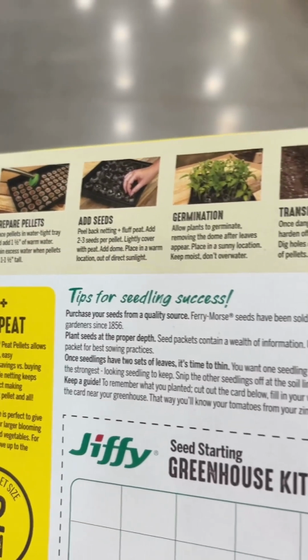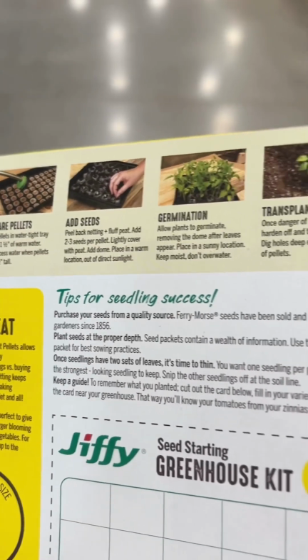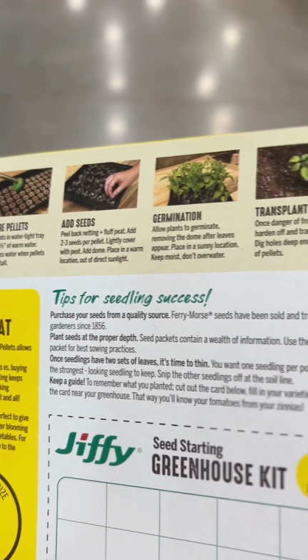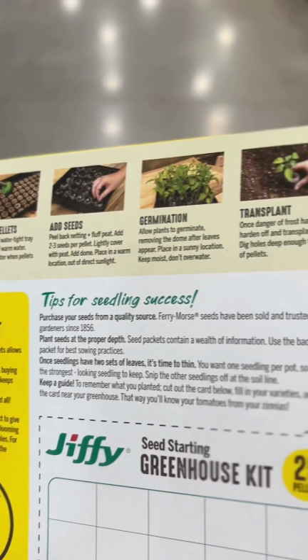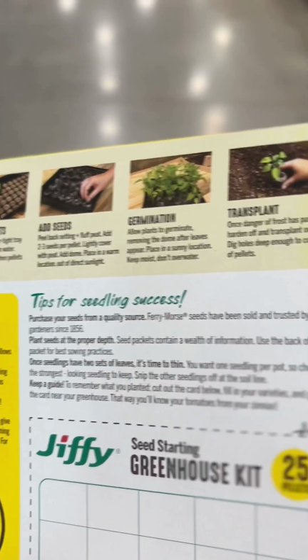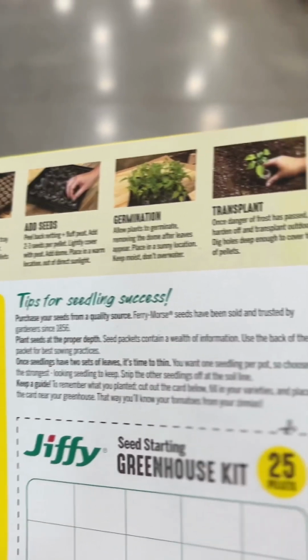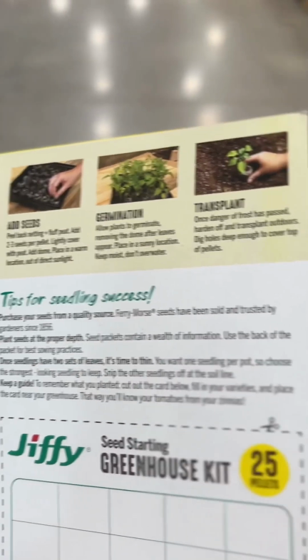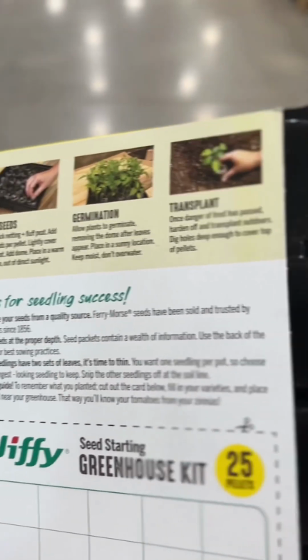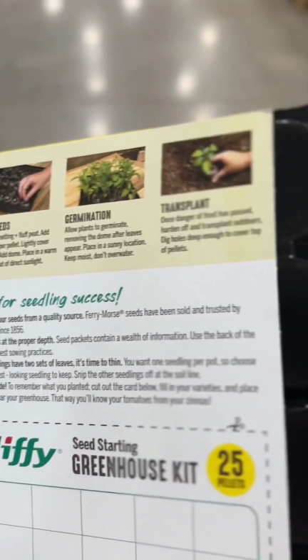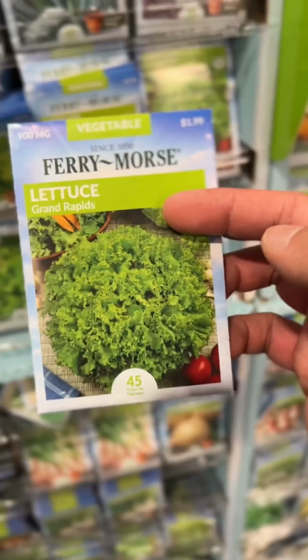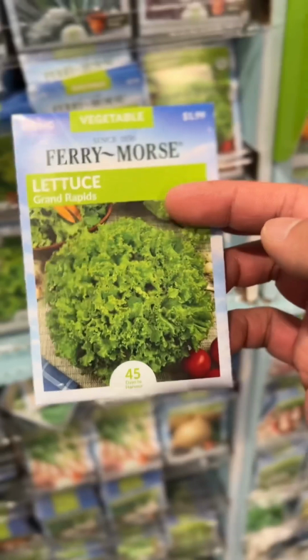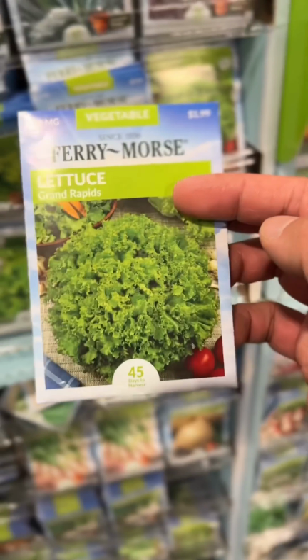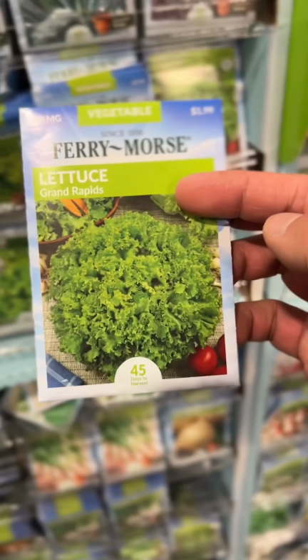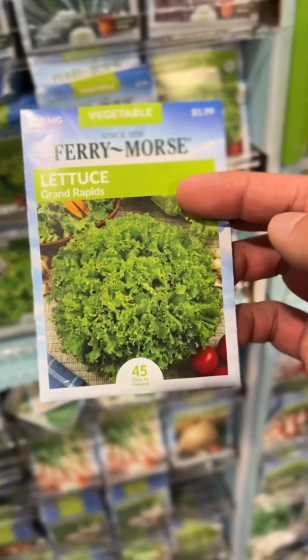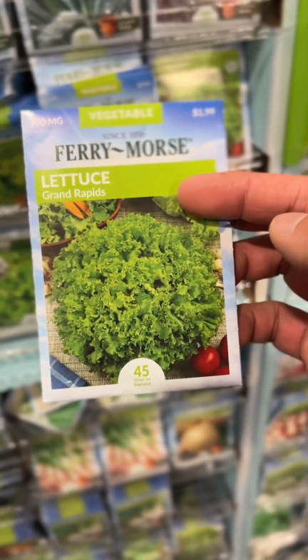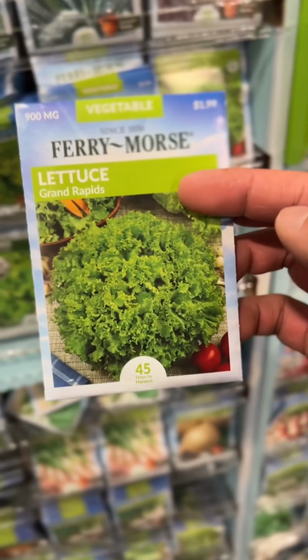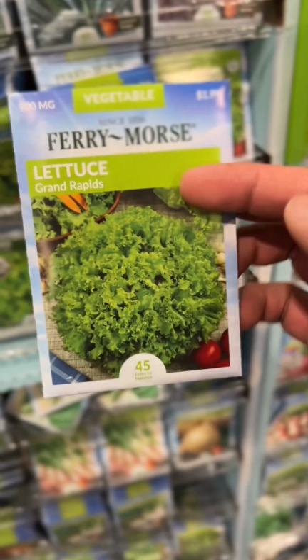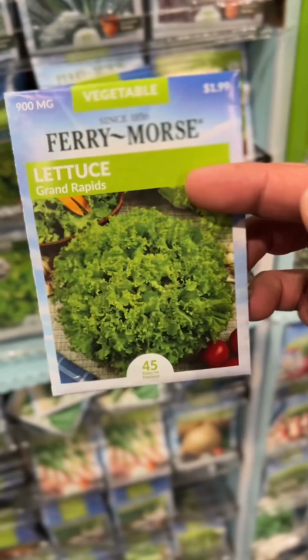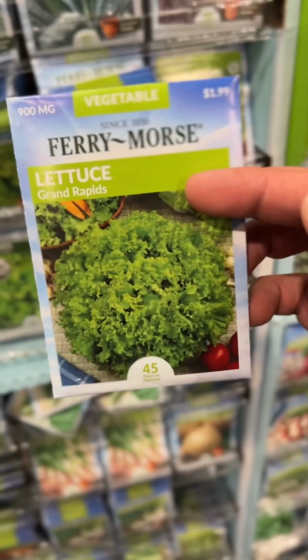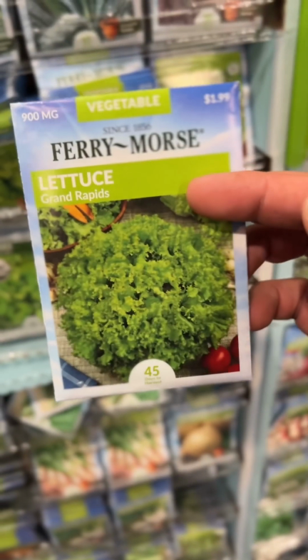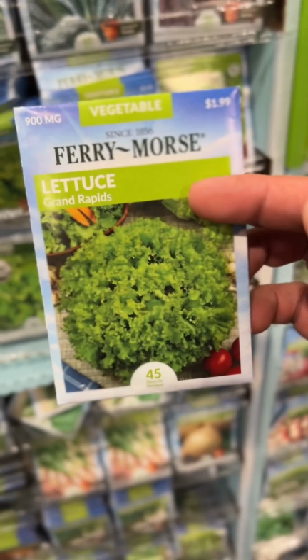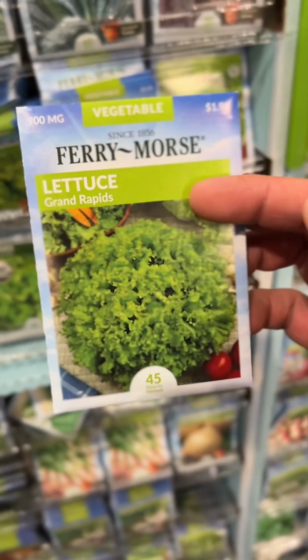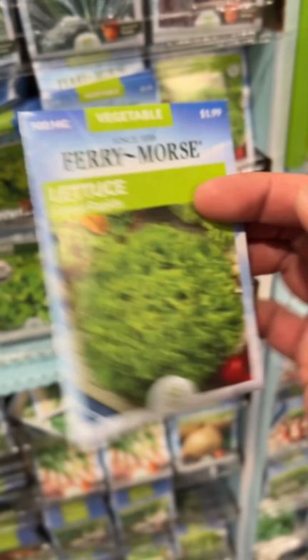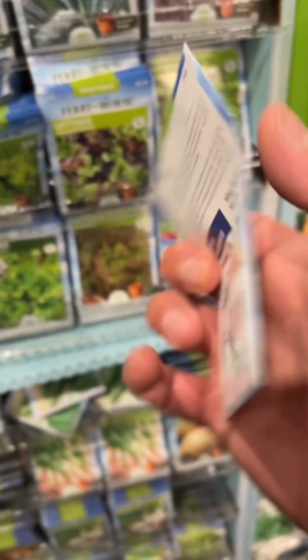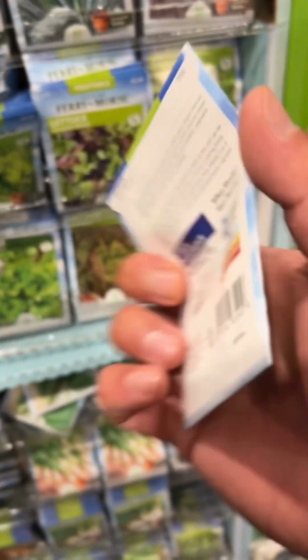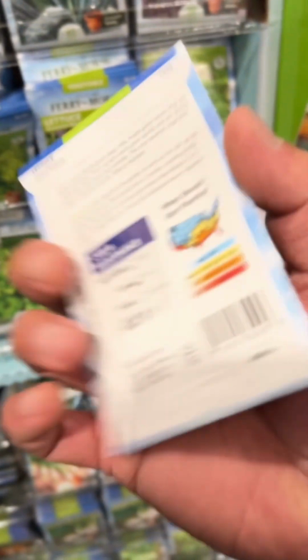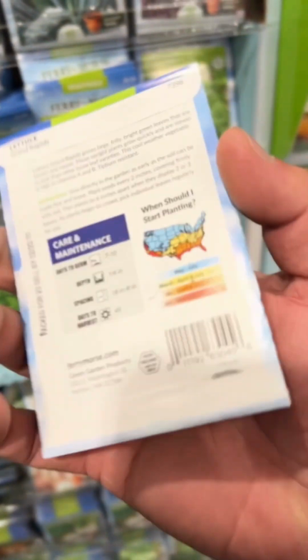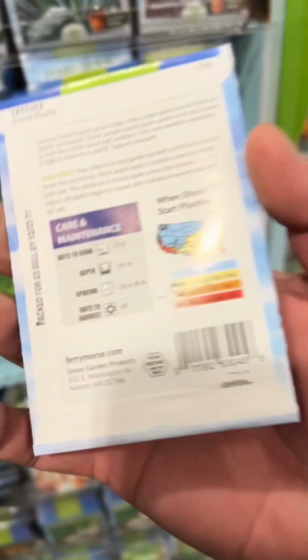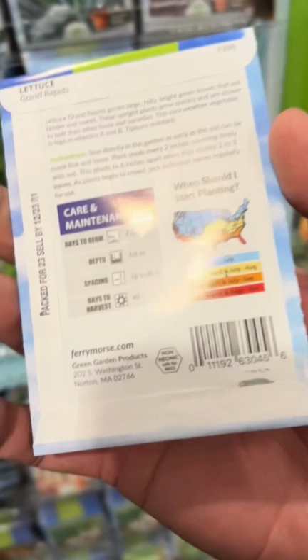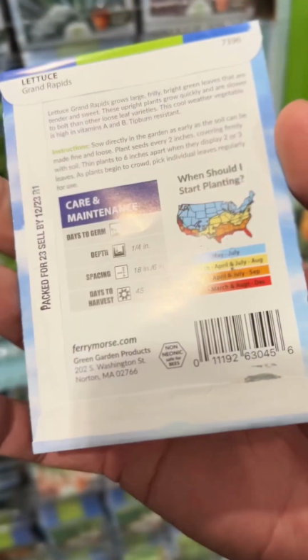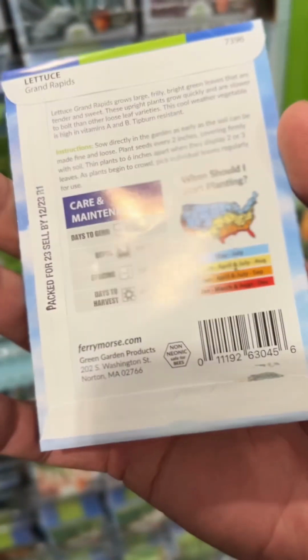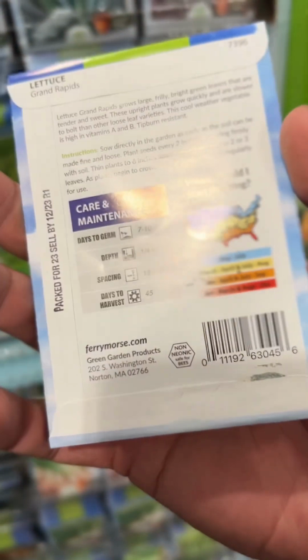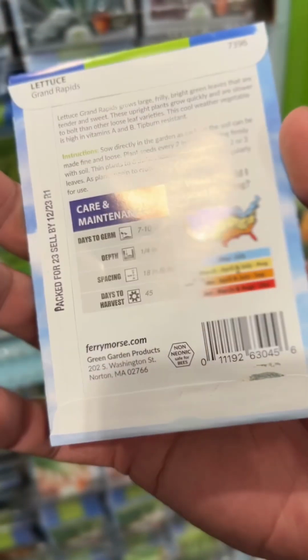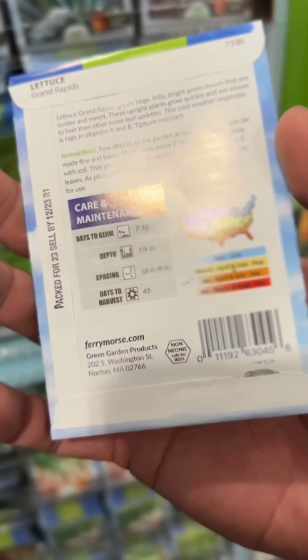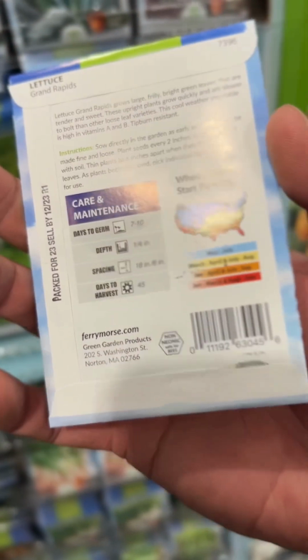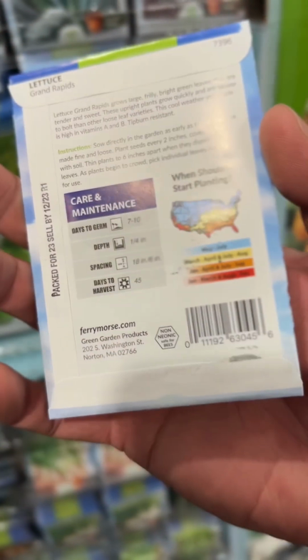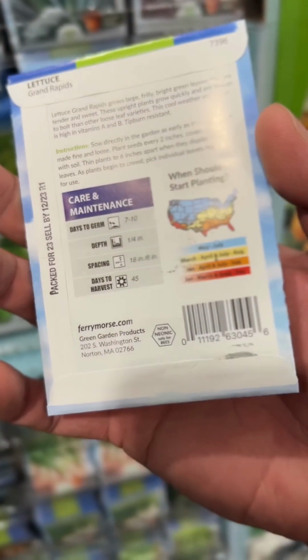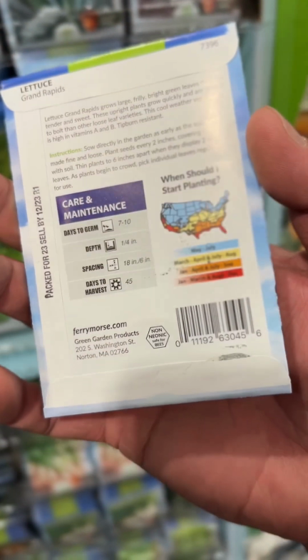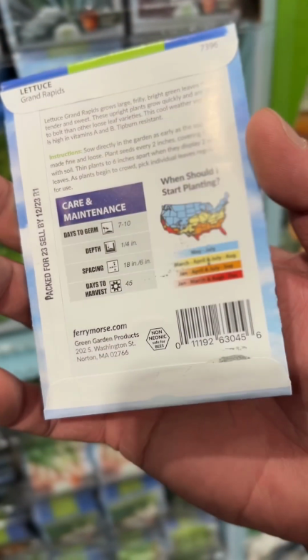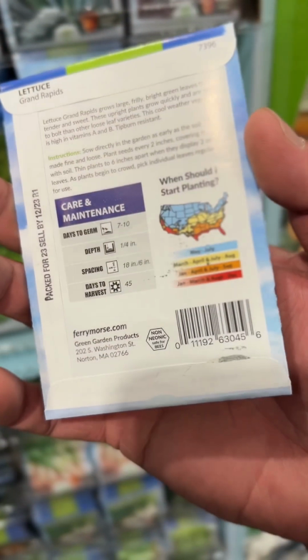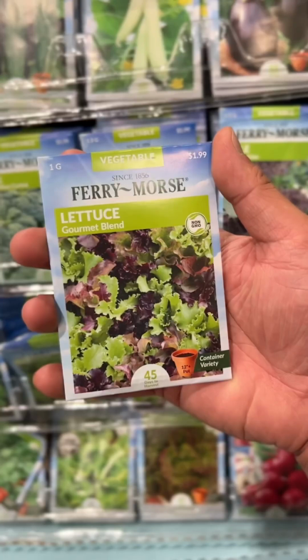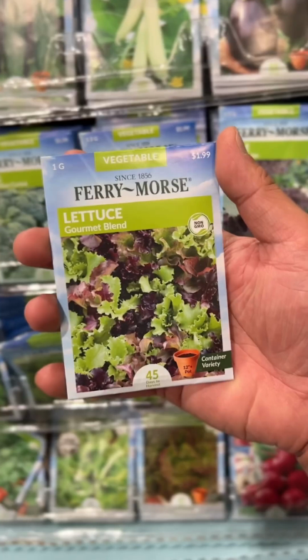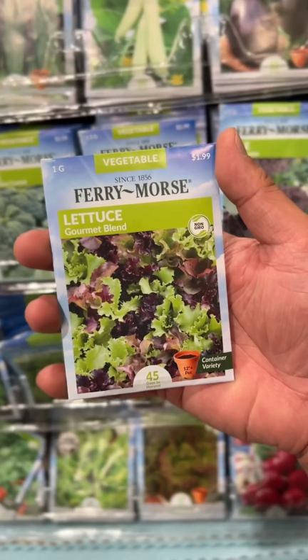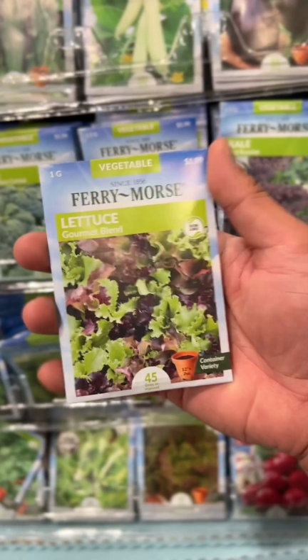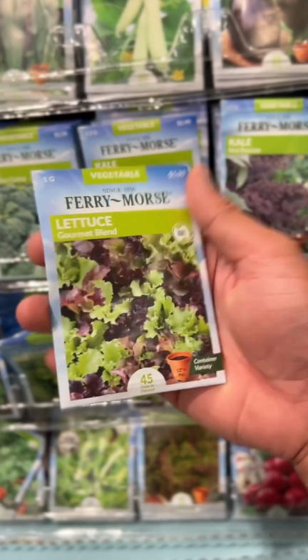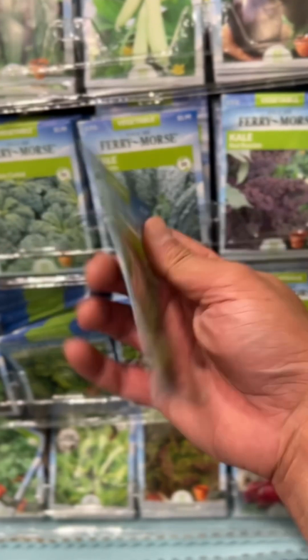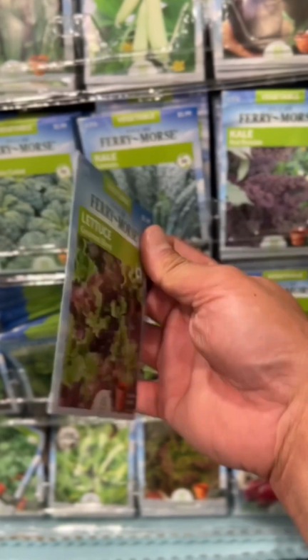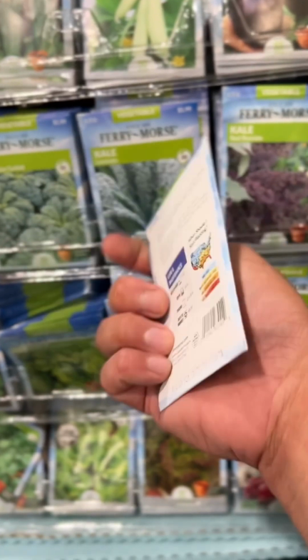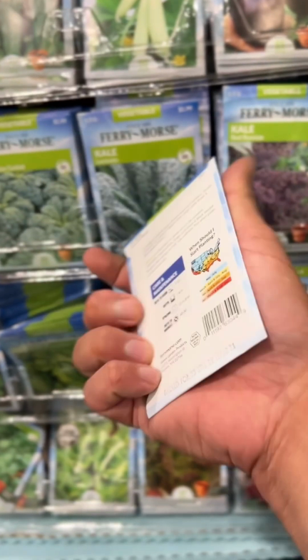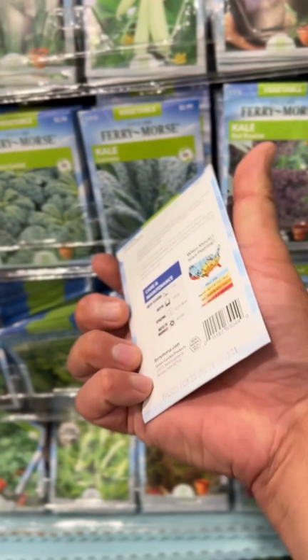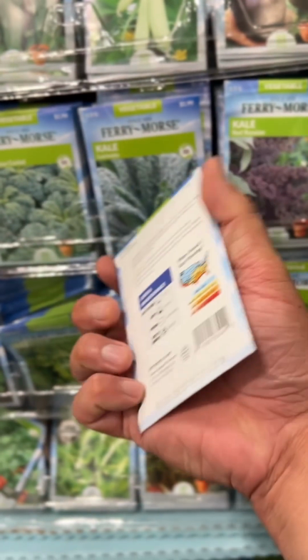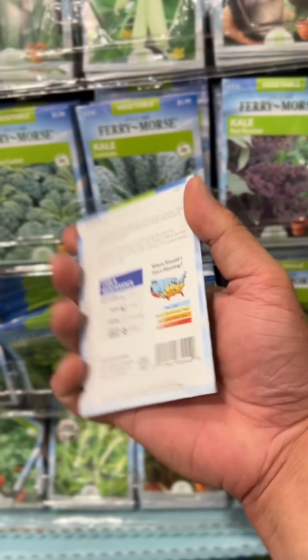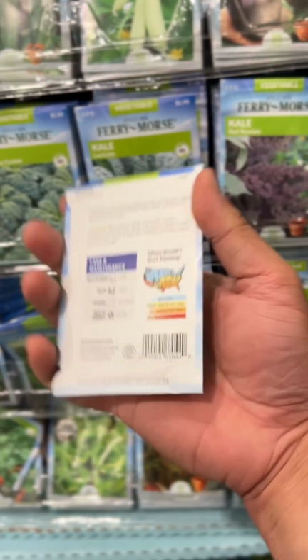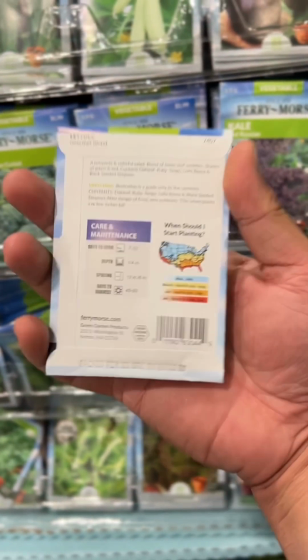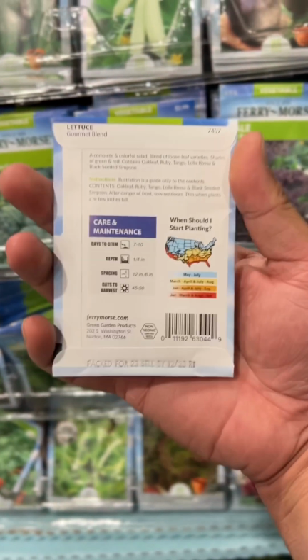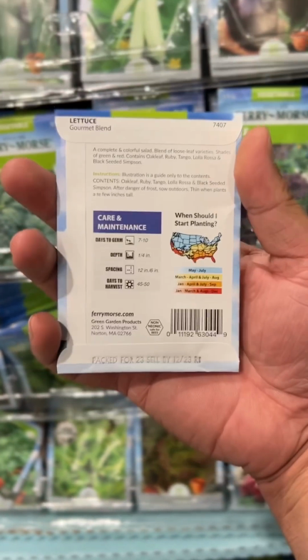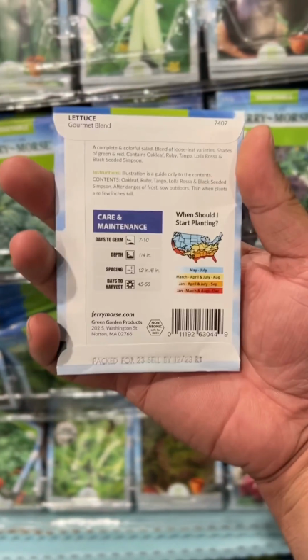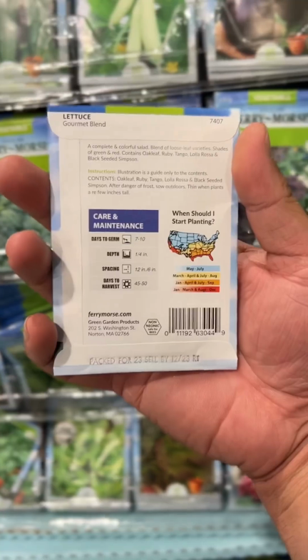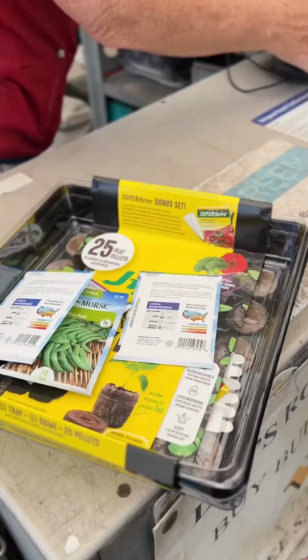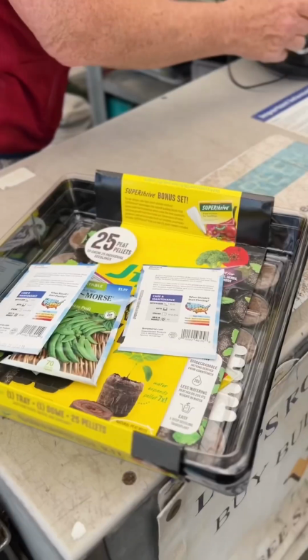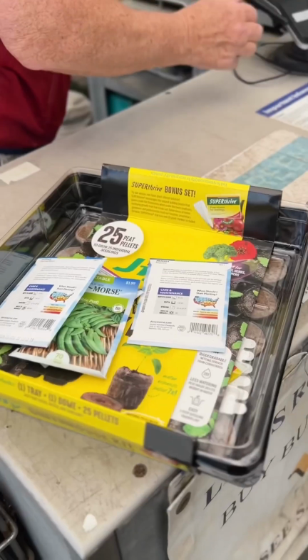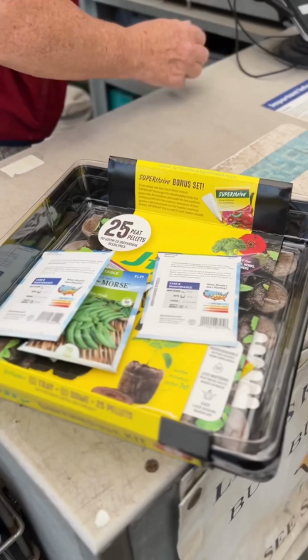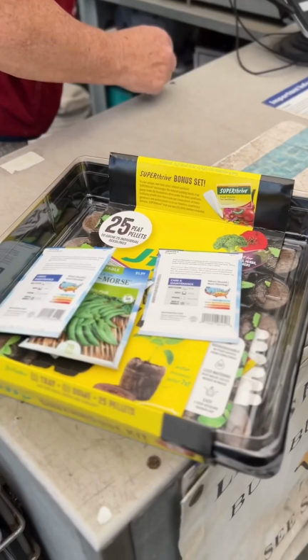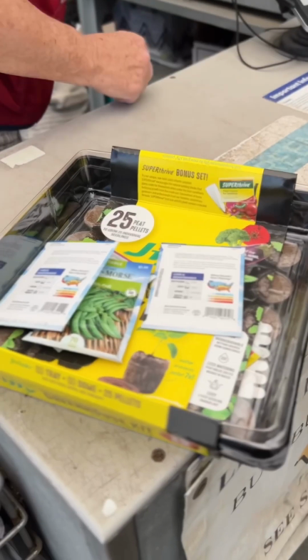I got a seed starter and I bought some seeds. I'm starting with easy stuff like lettuce, more lettuce, some parsley, and some peas.